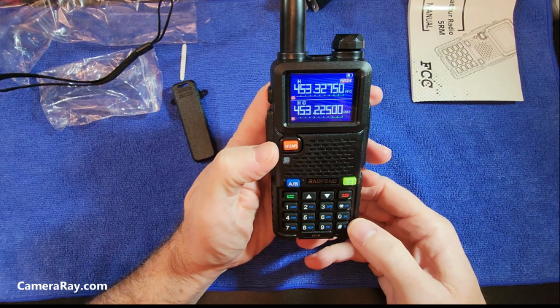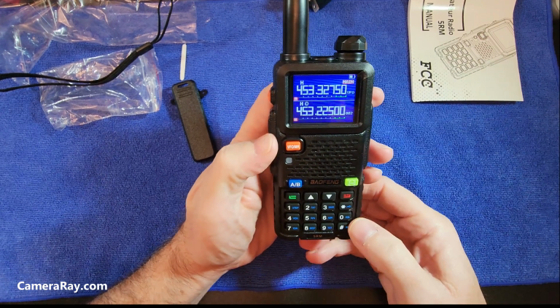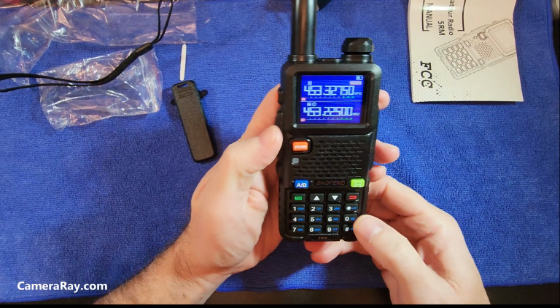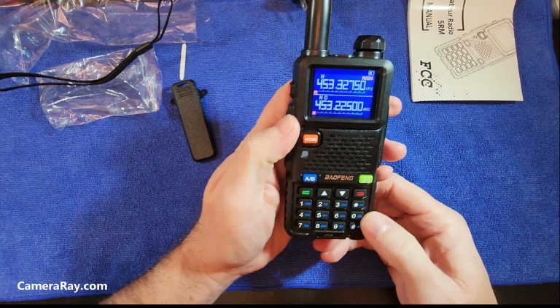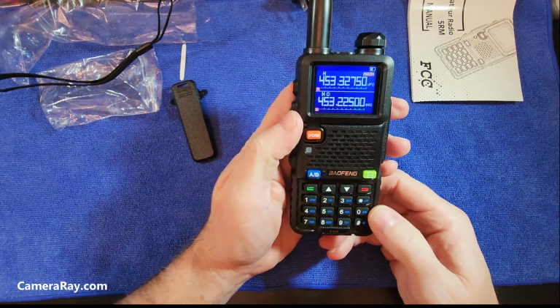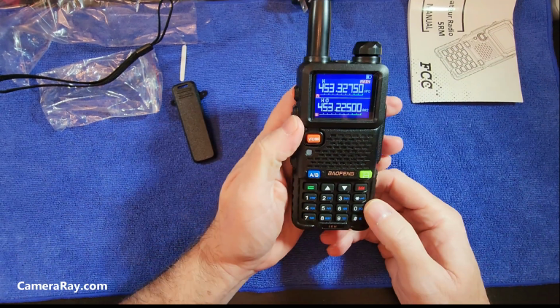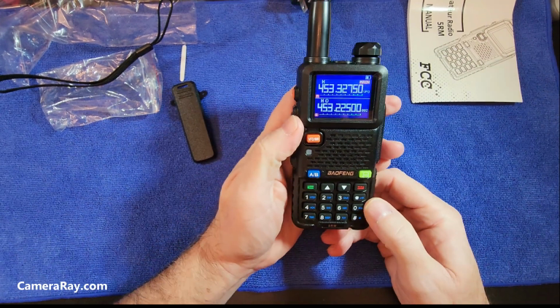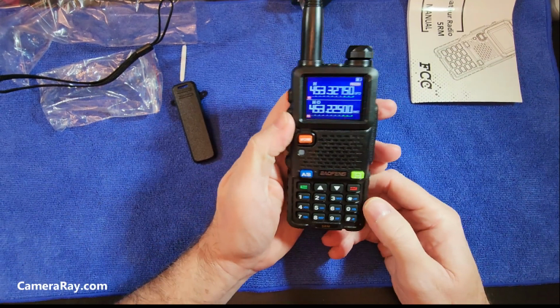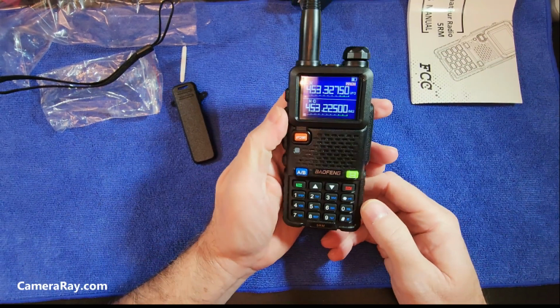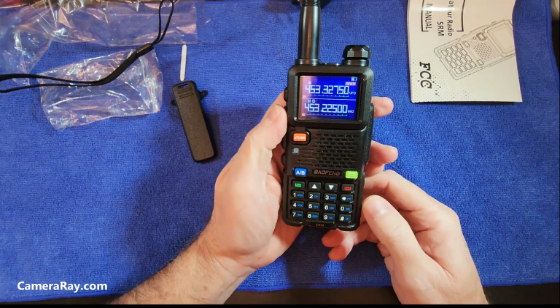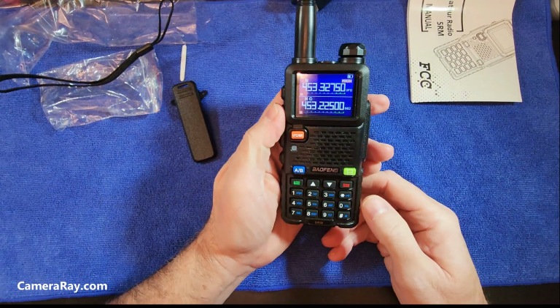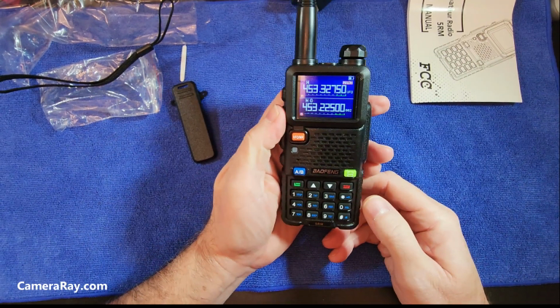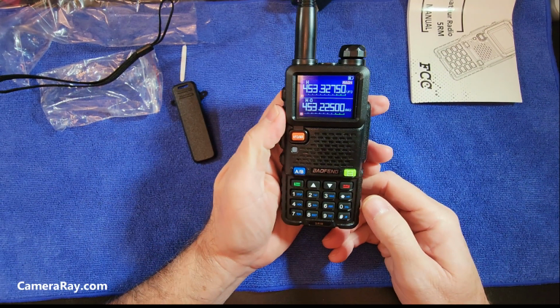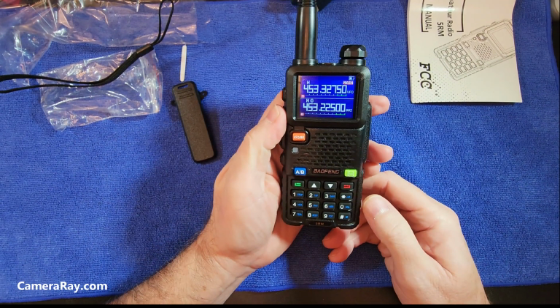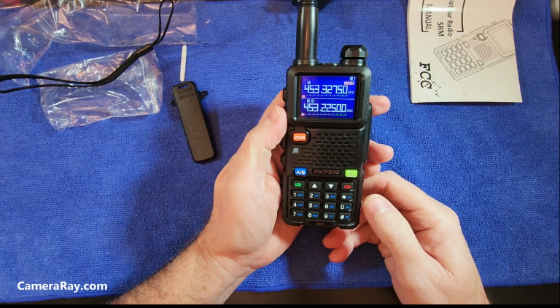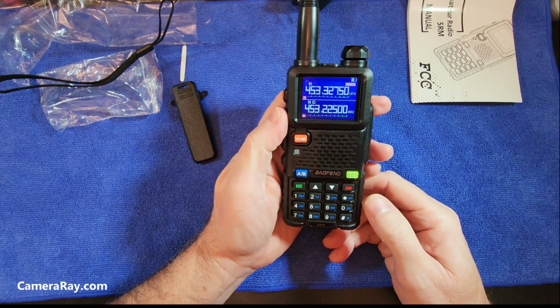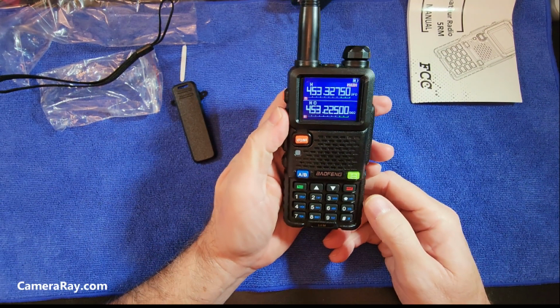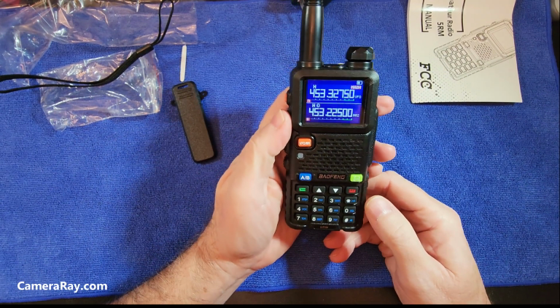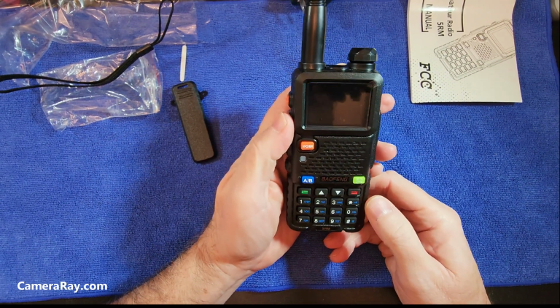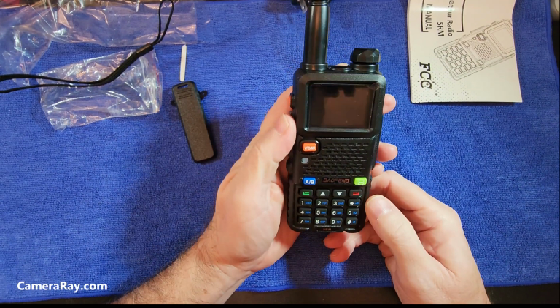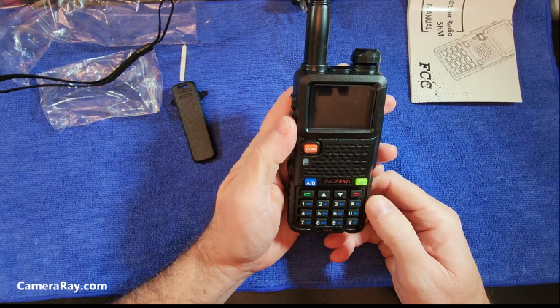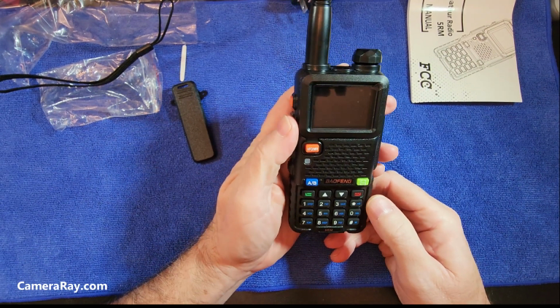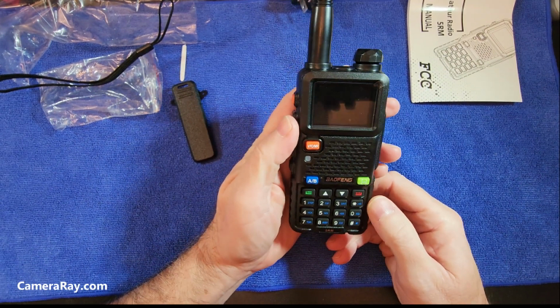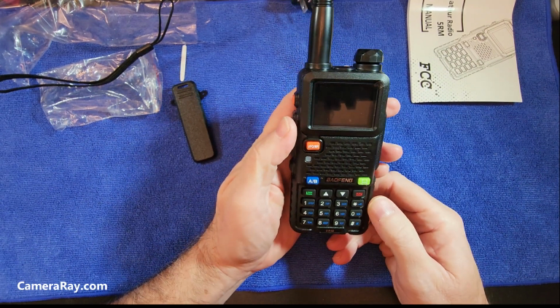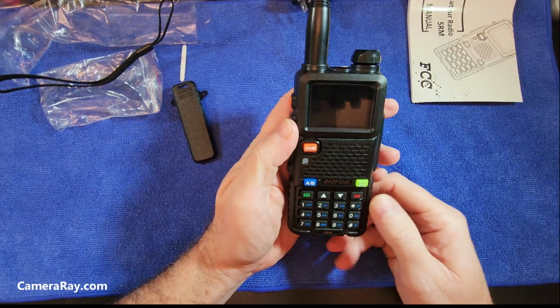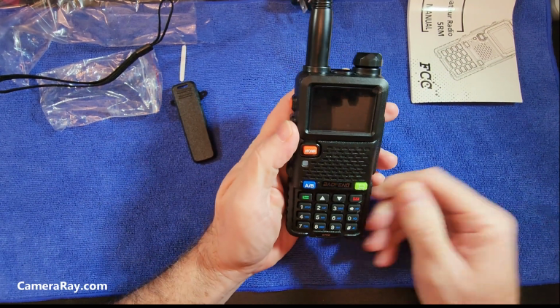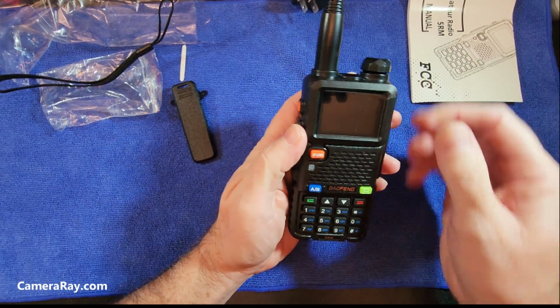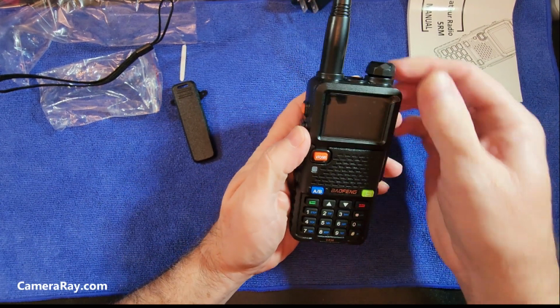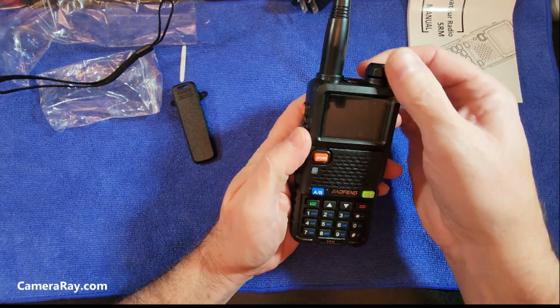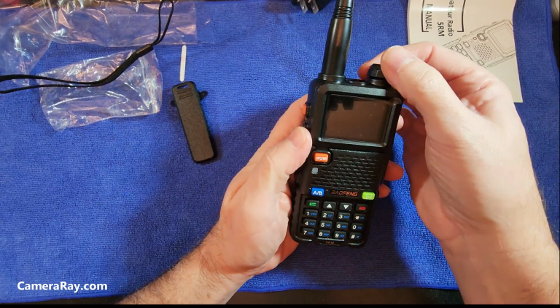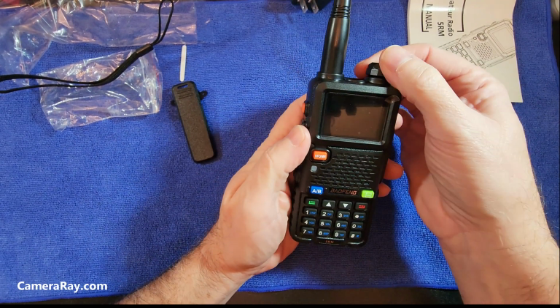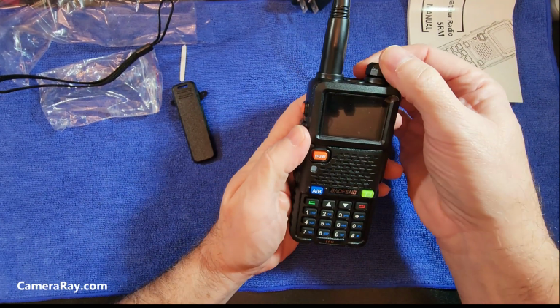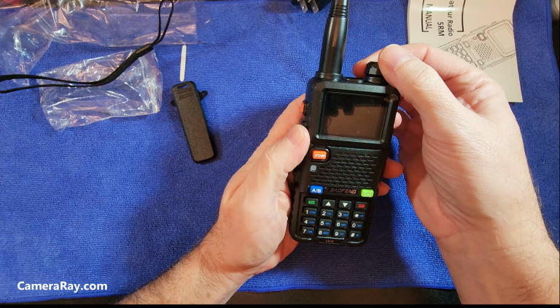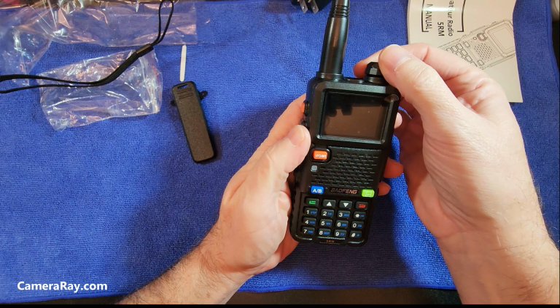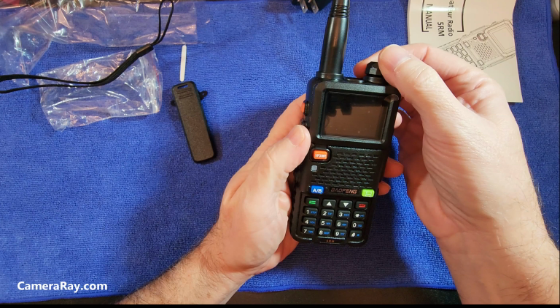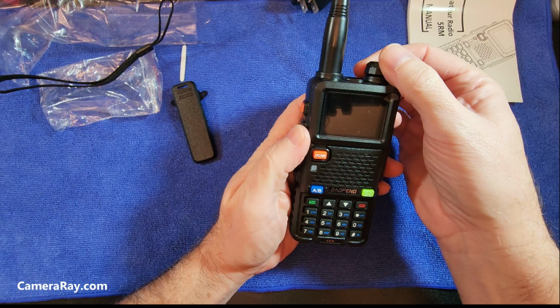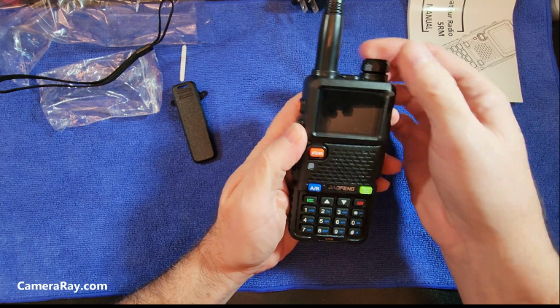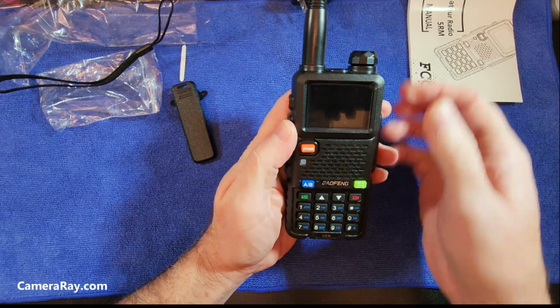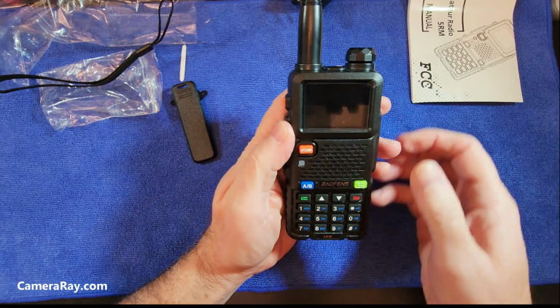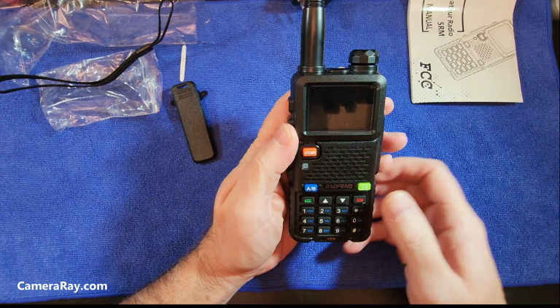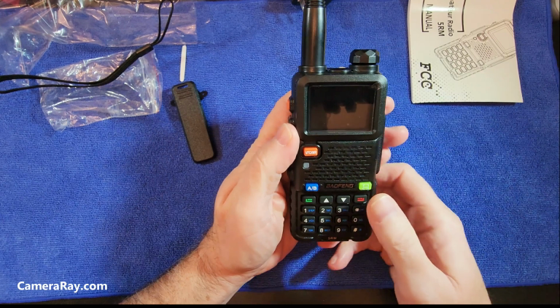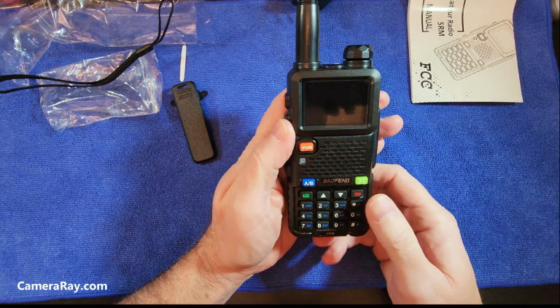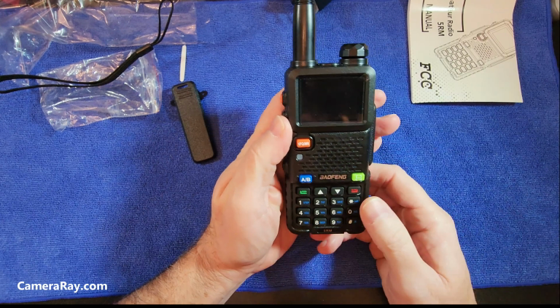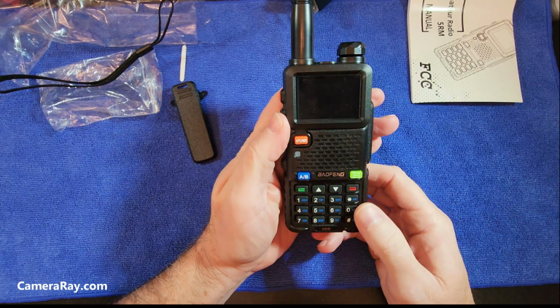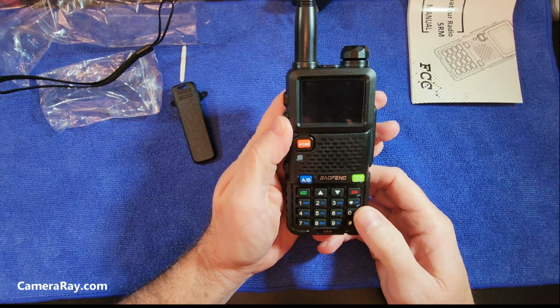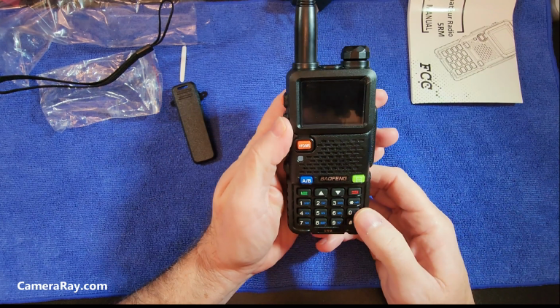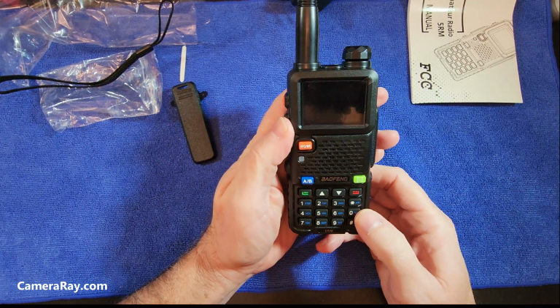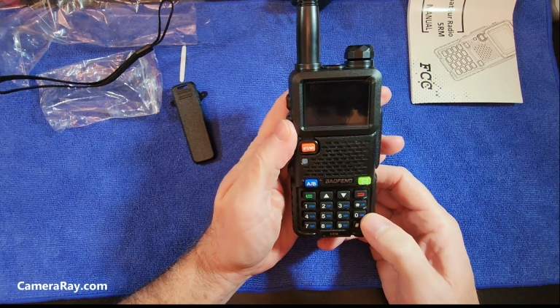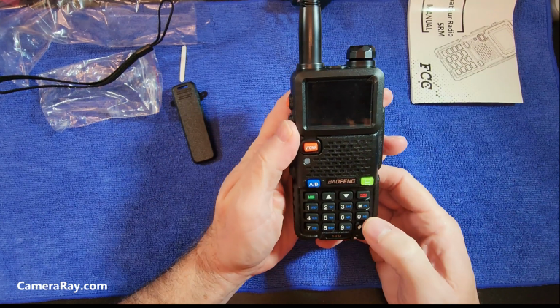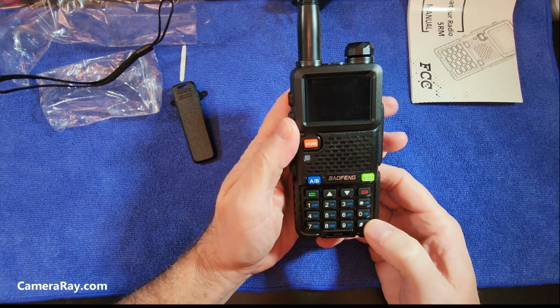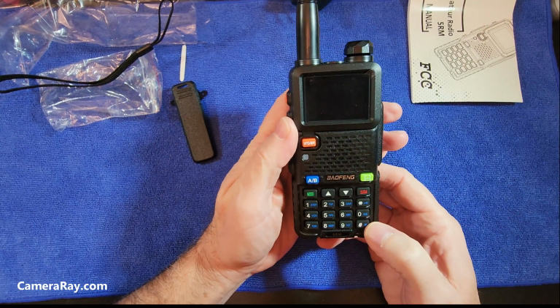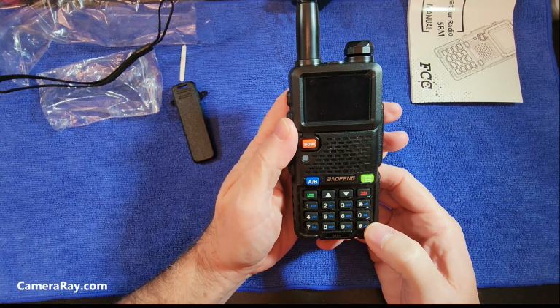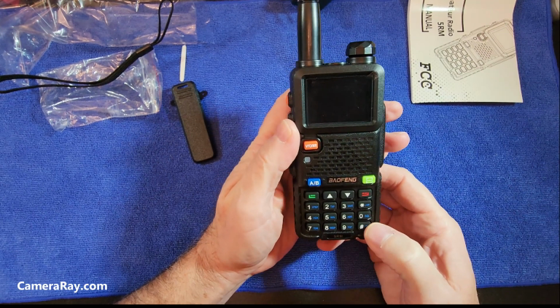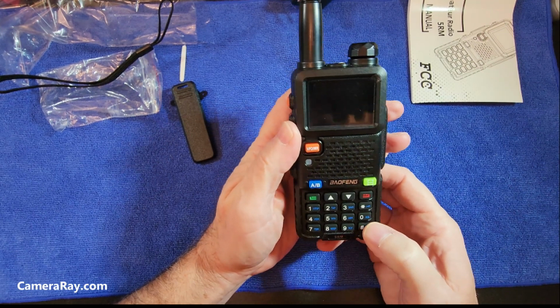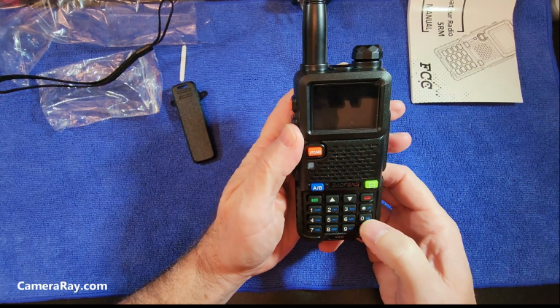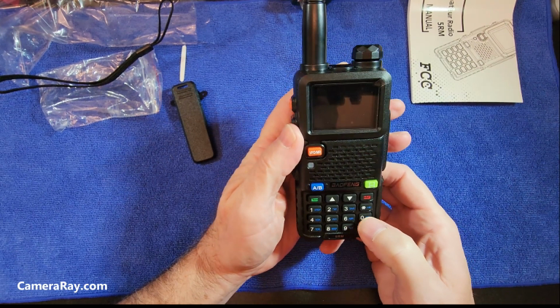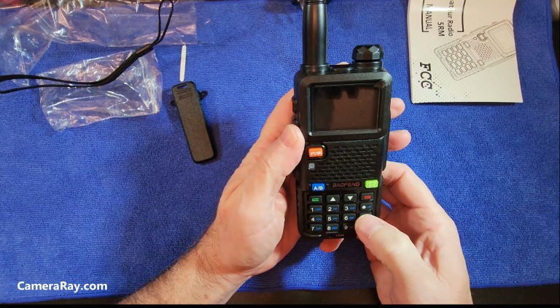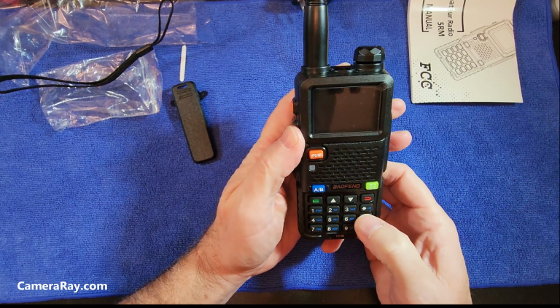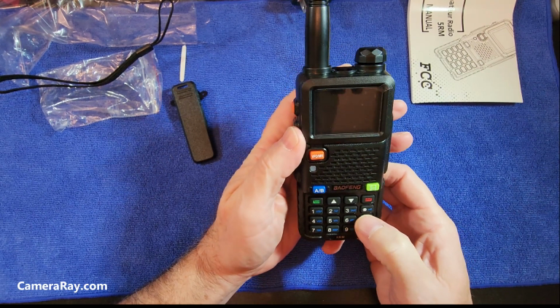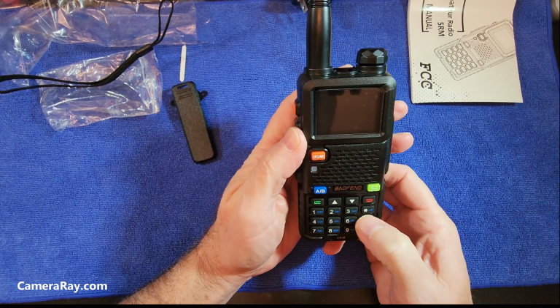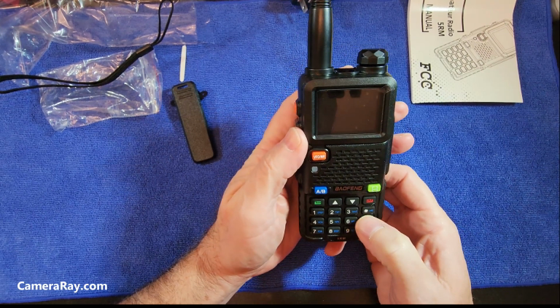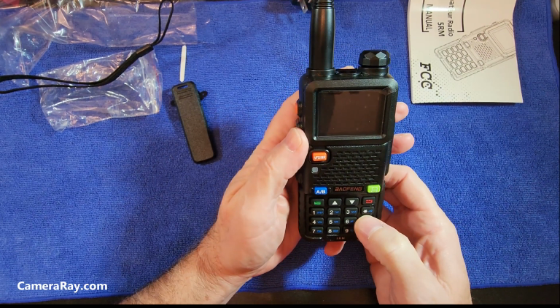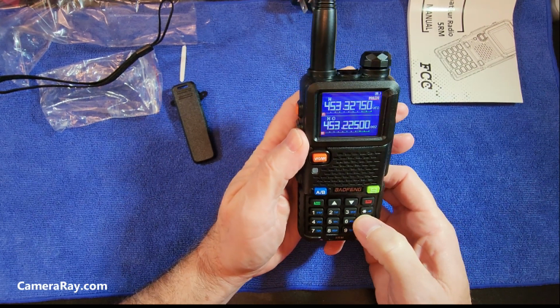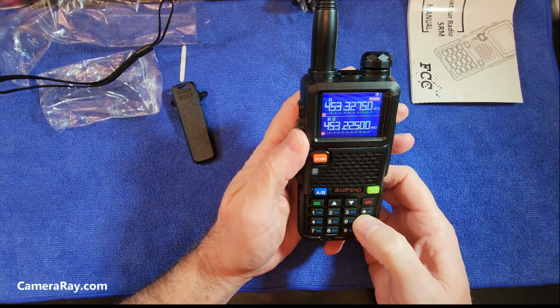This one's supposed to have air band. It's actually the first radio I've had that supposedly has air band.